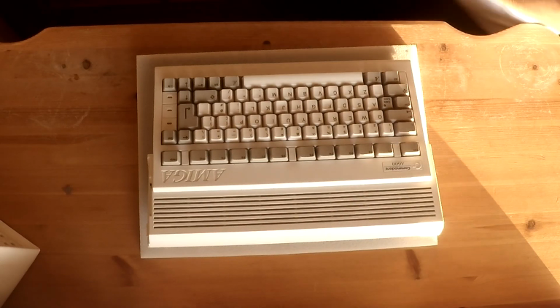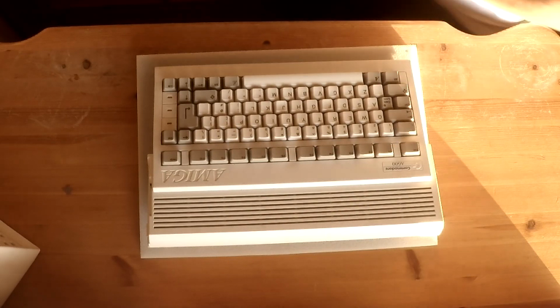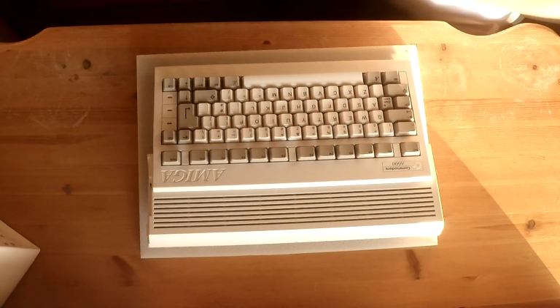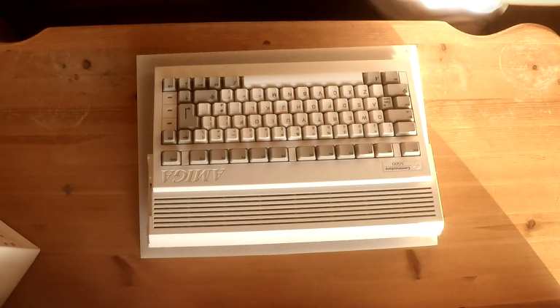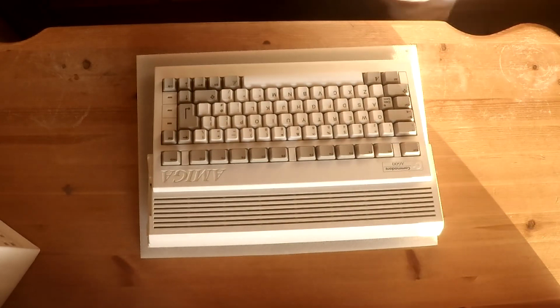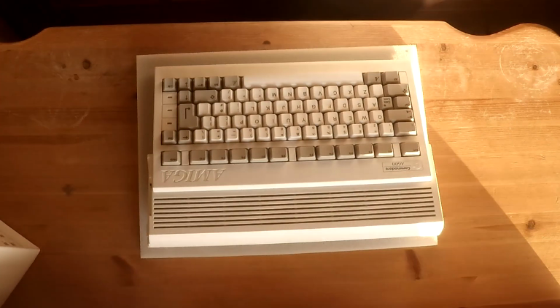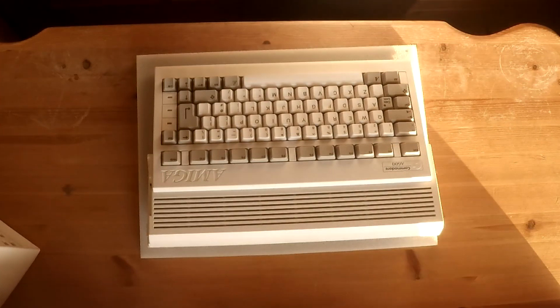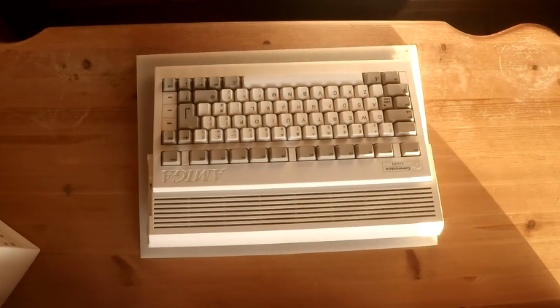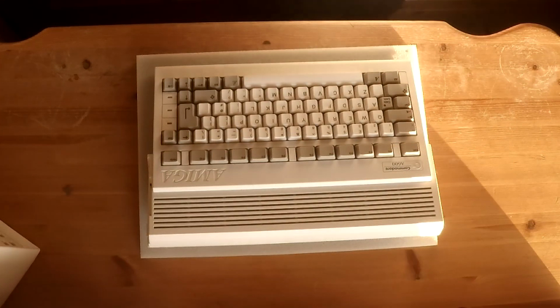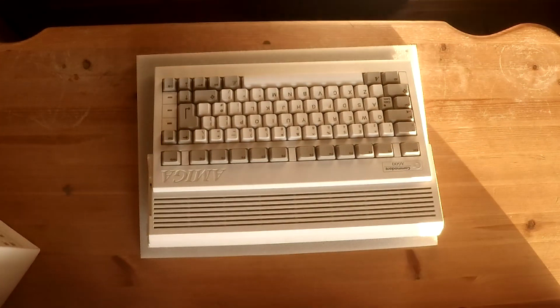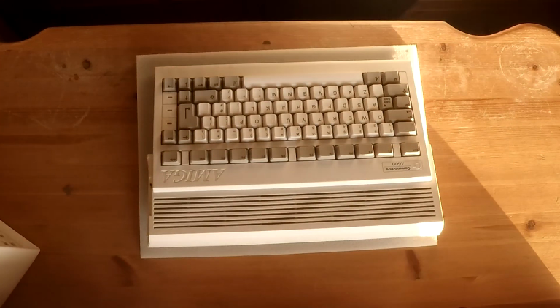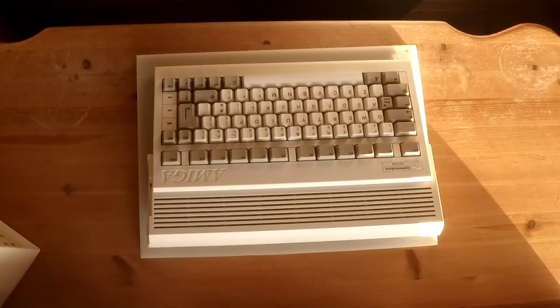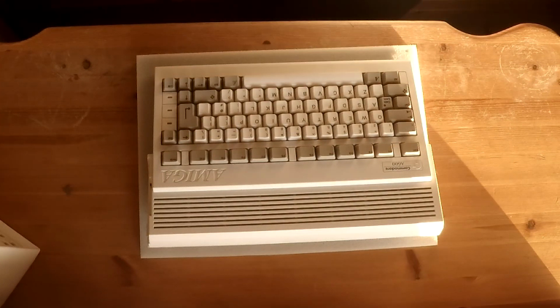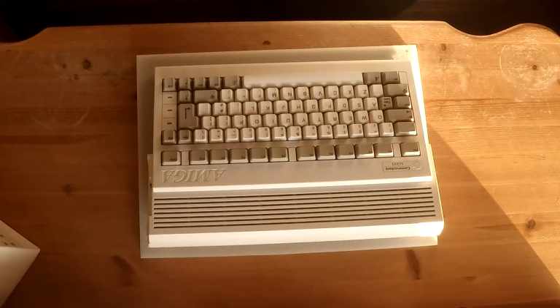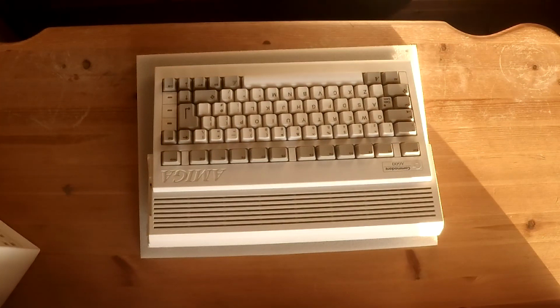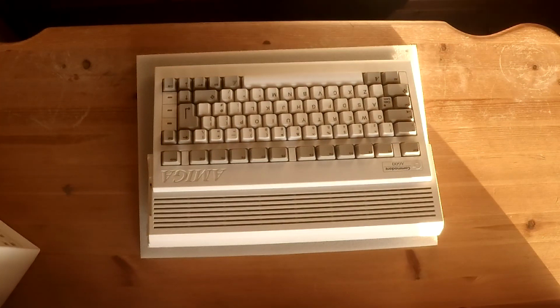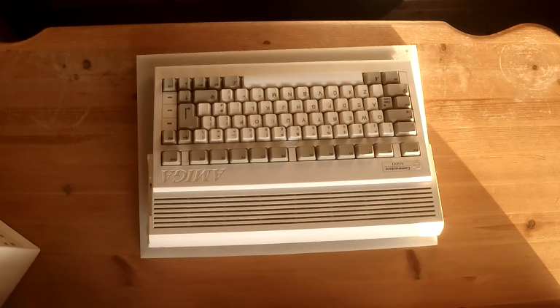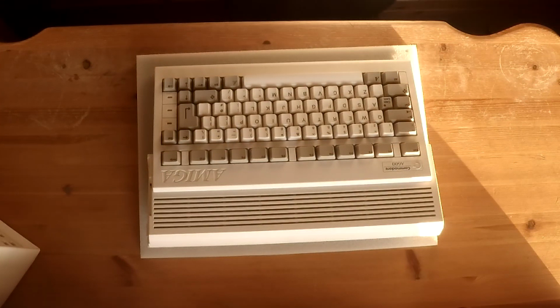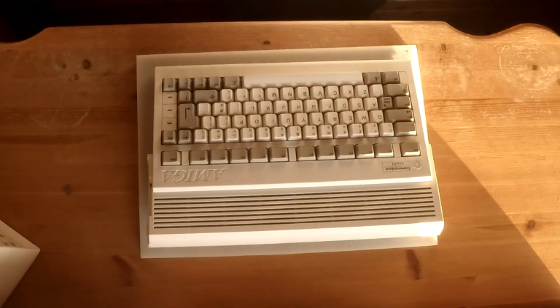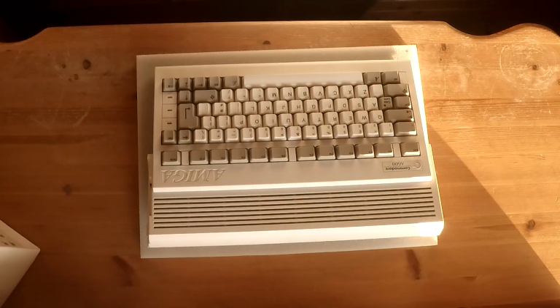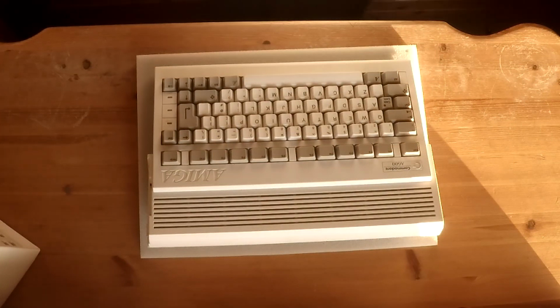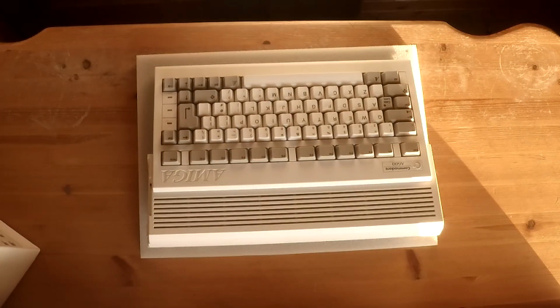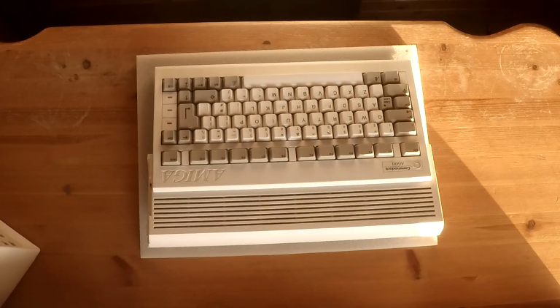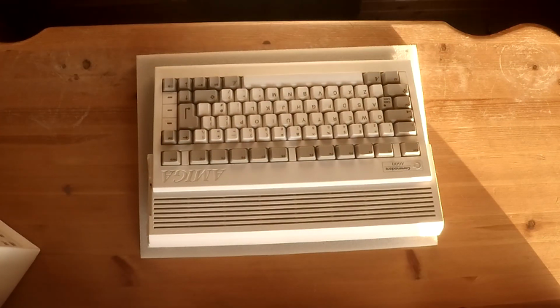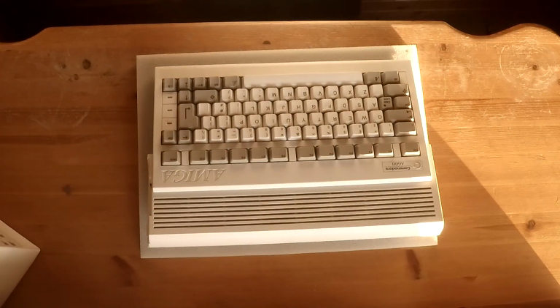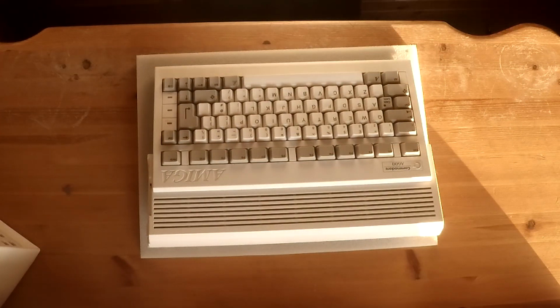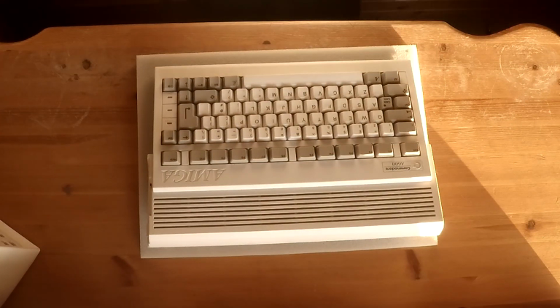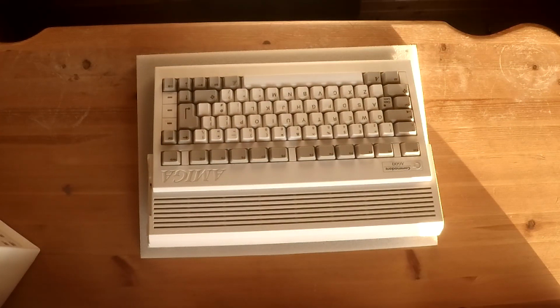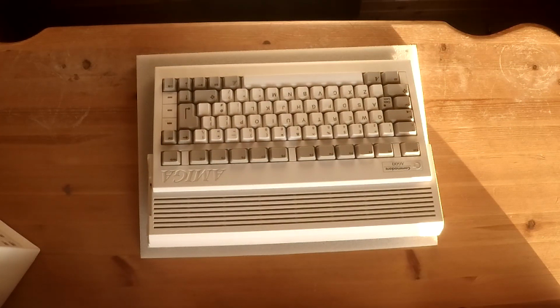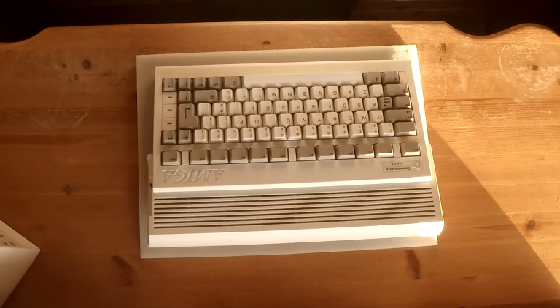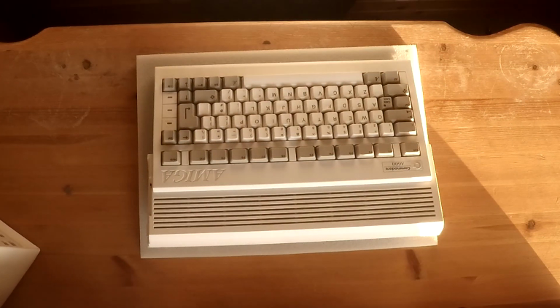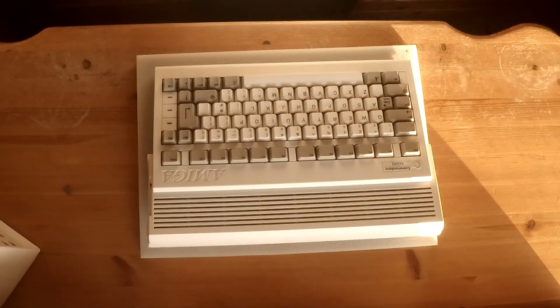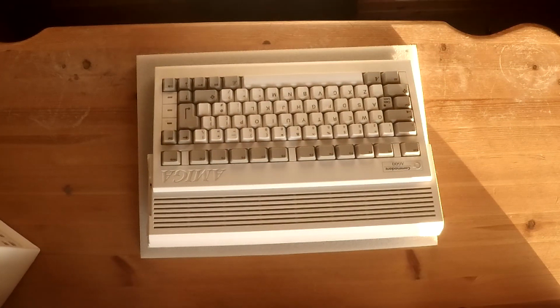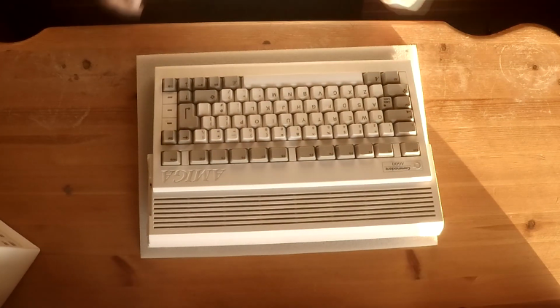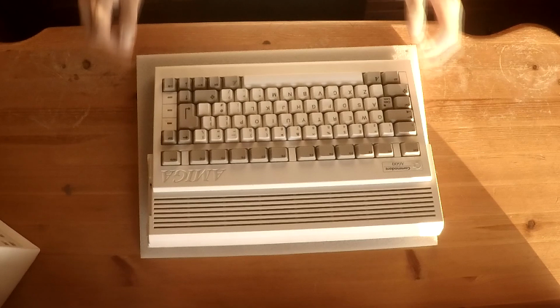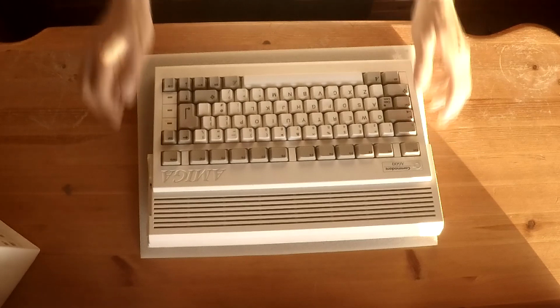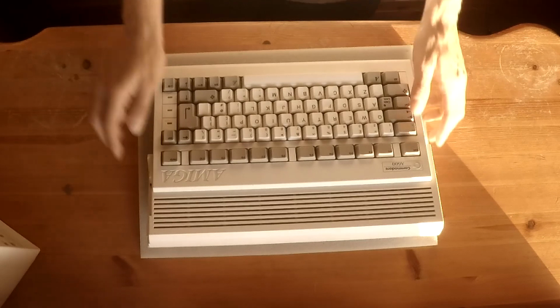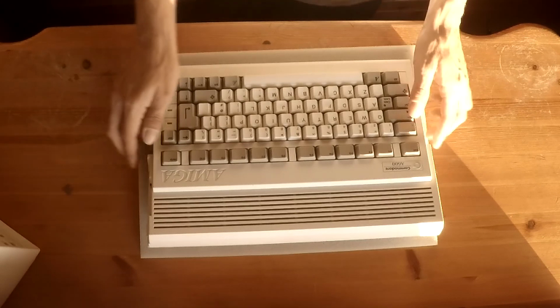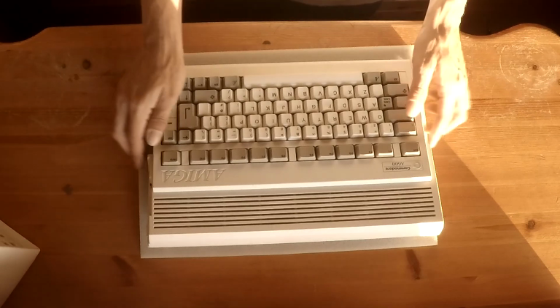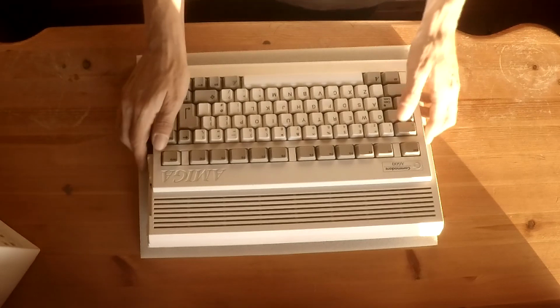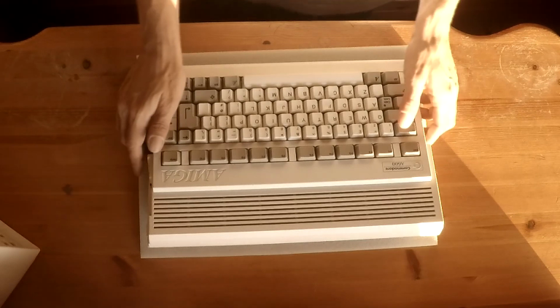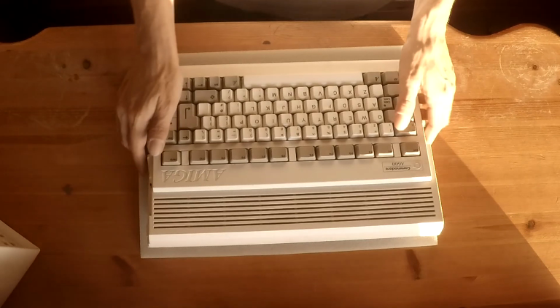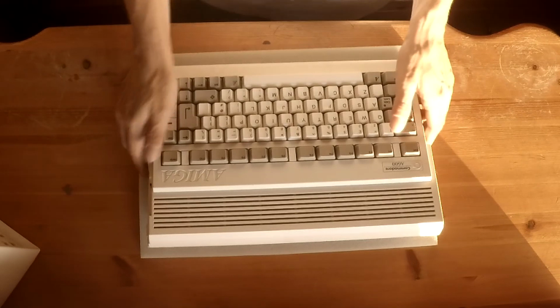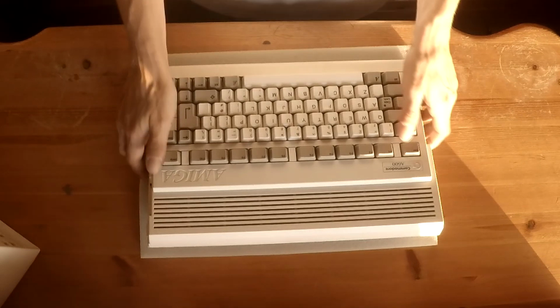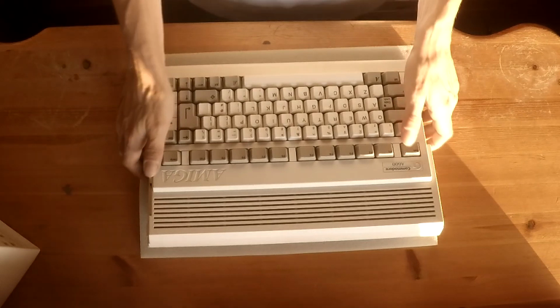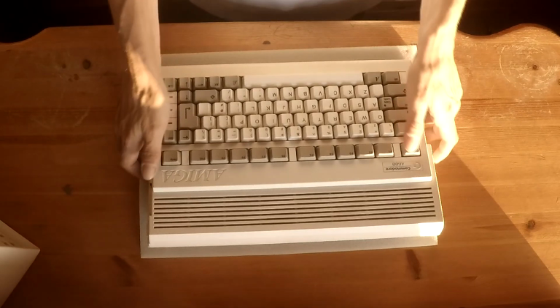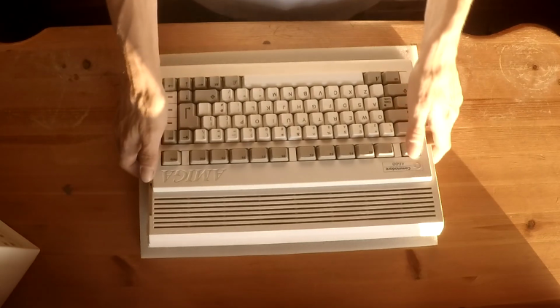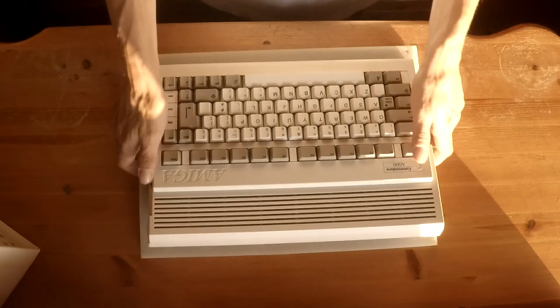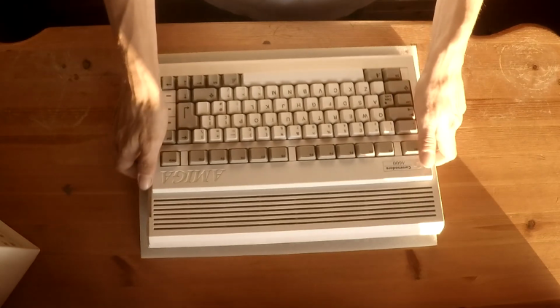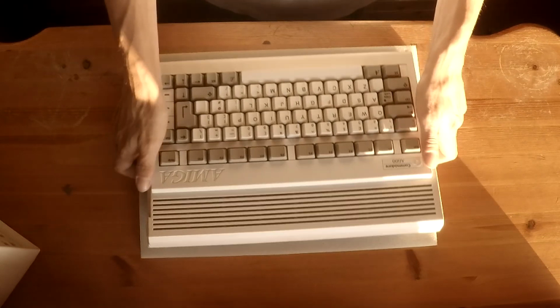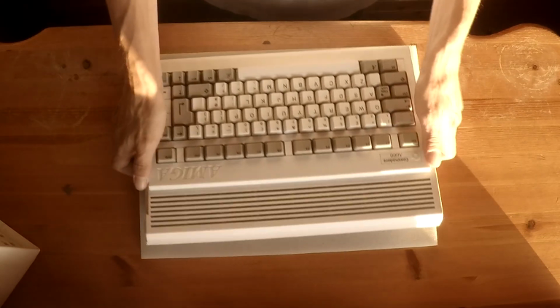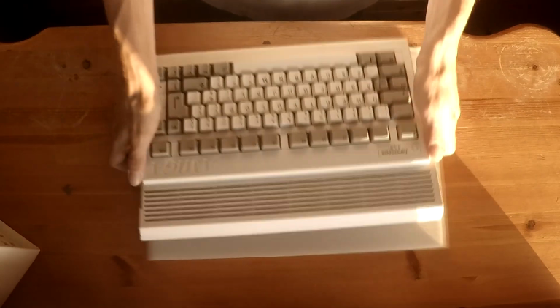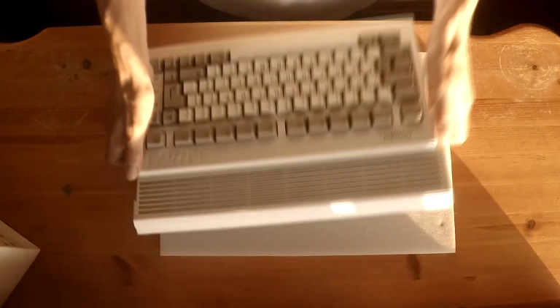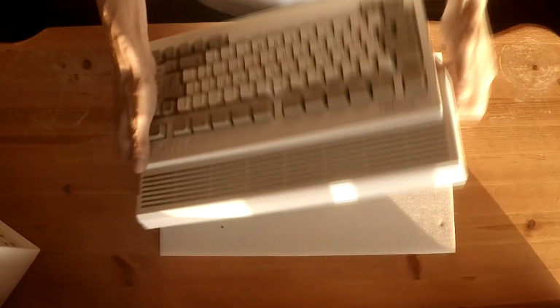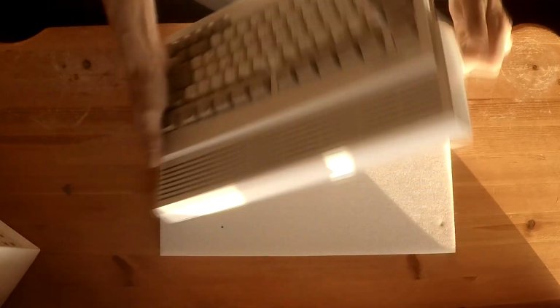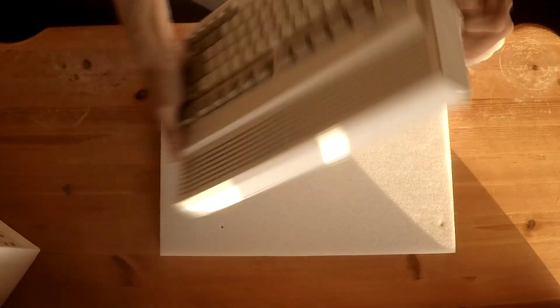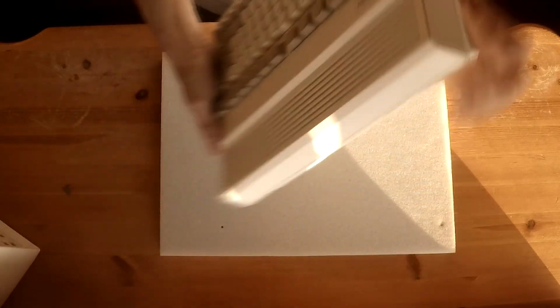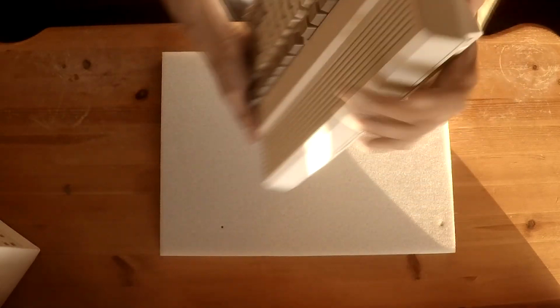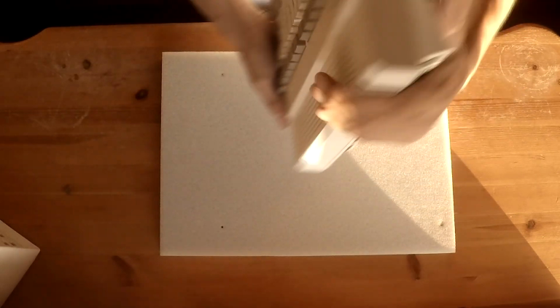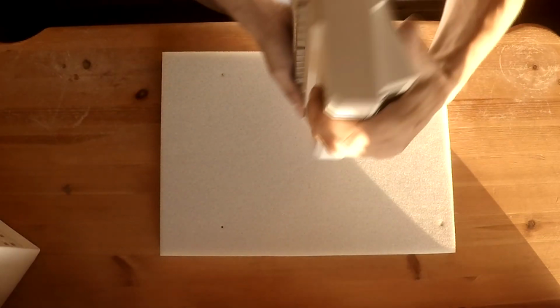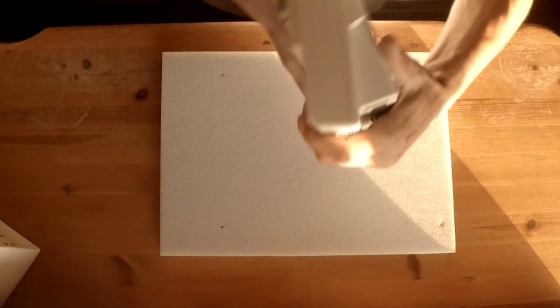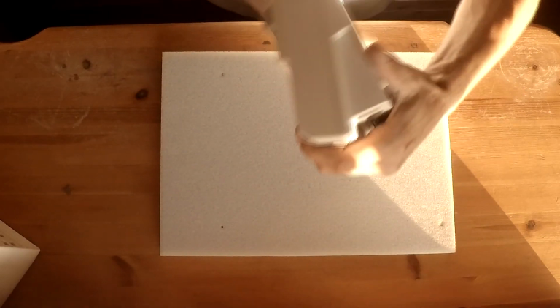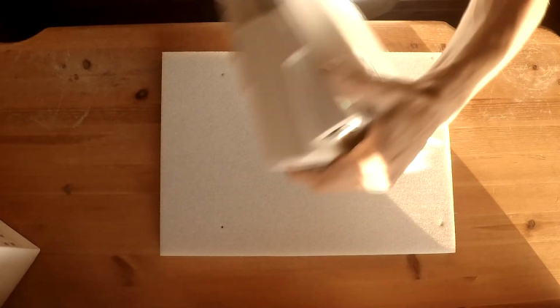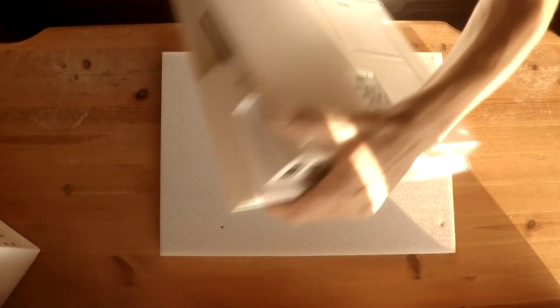With the repair work now done to the RAM expansion card, we can insert it into the trapdoor bay of the Amiga 600 and give it a little test.